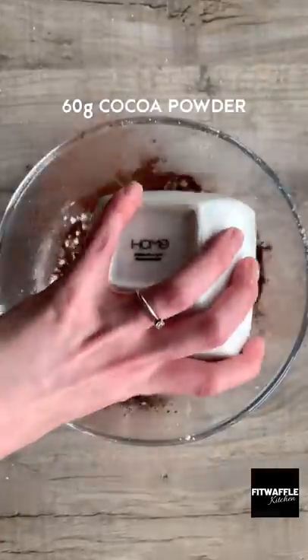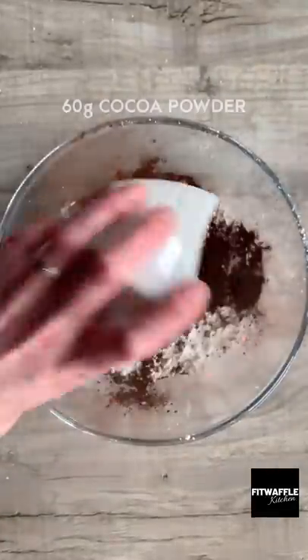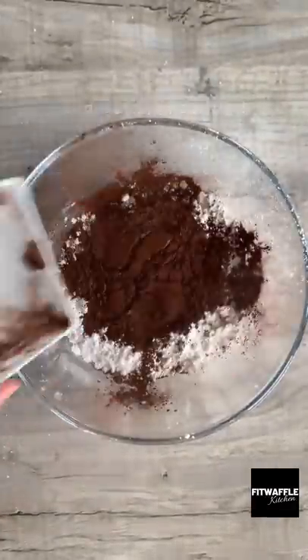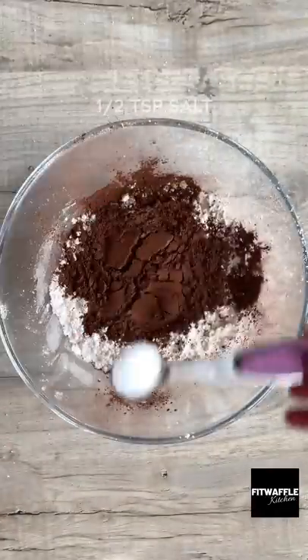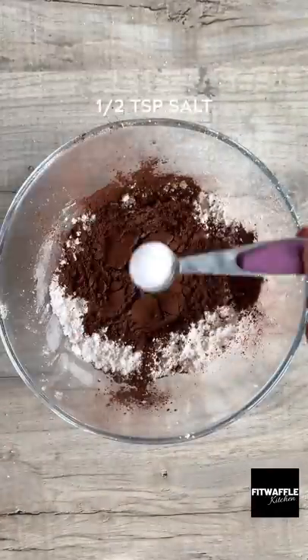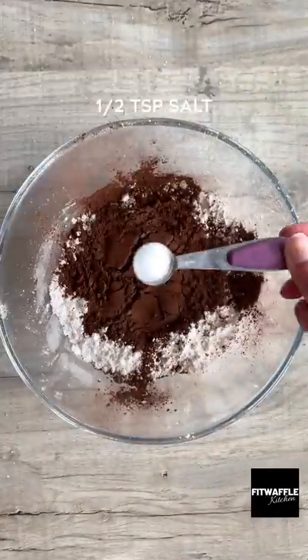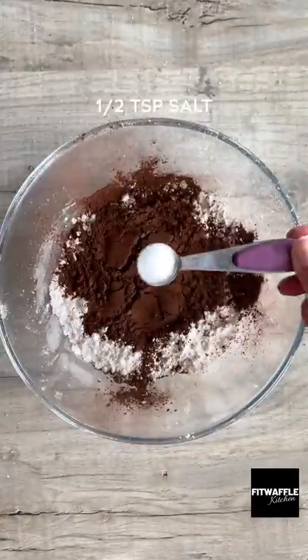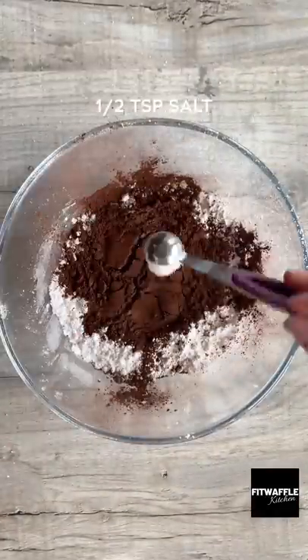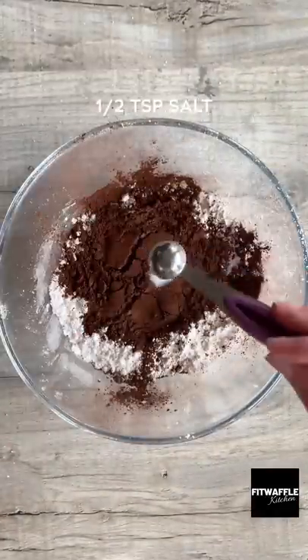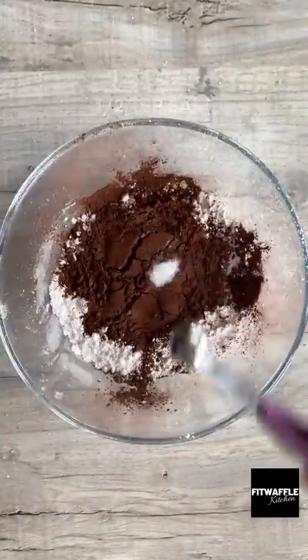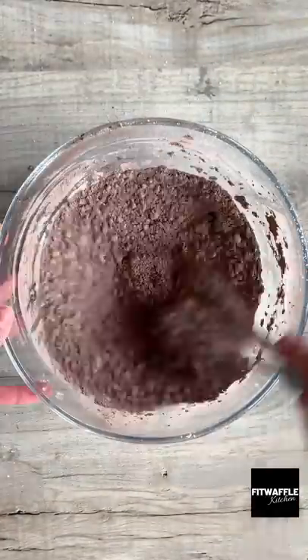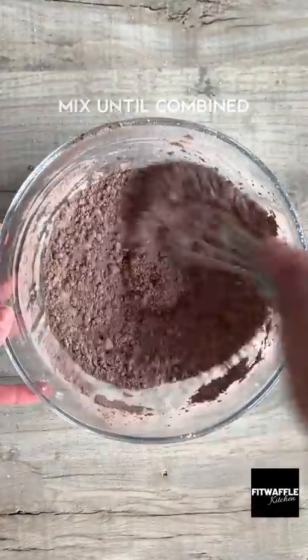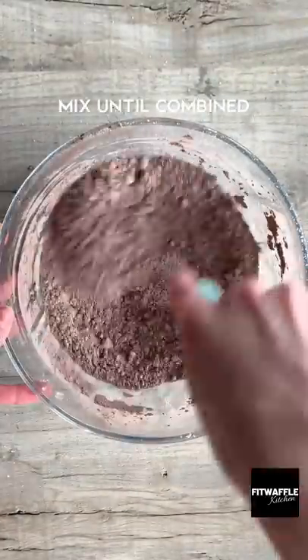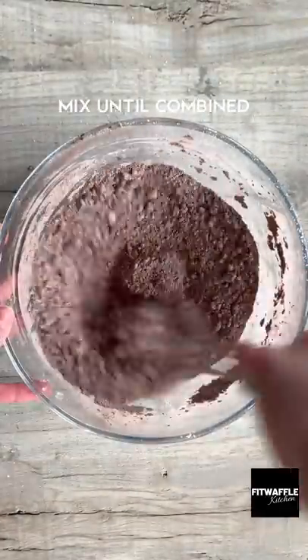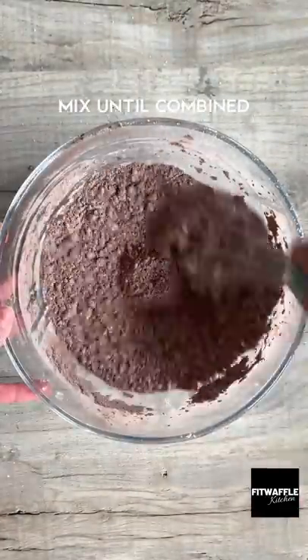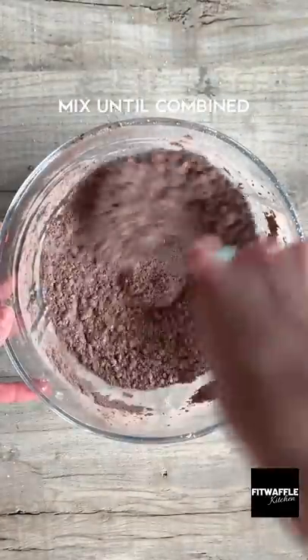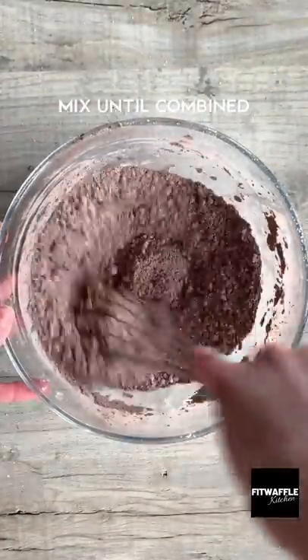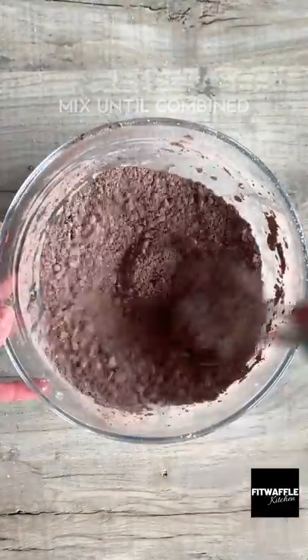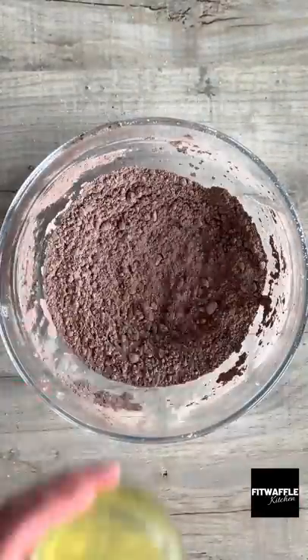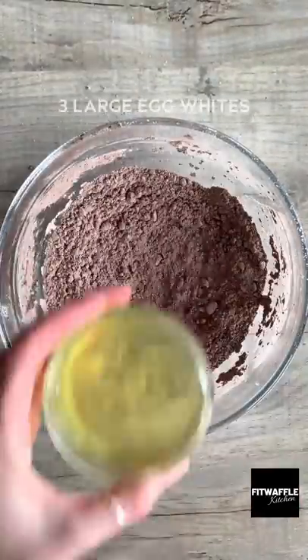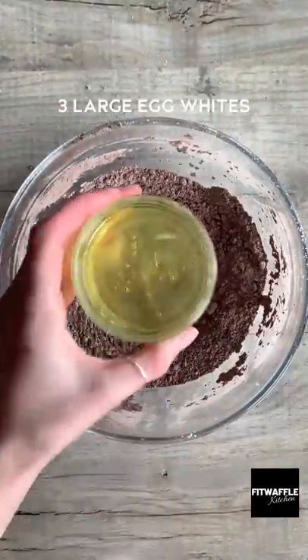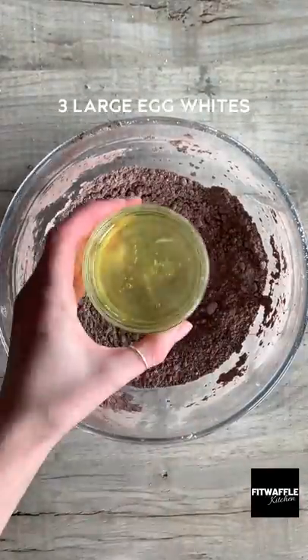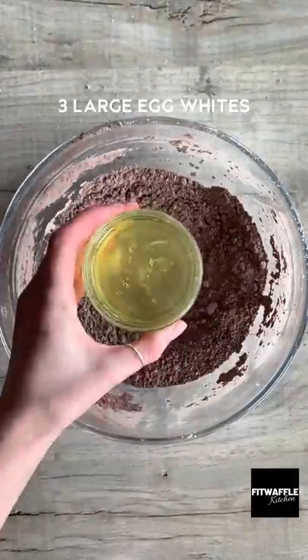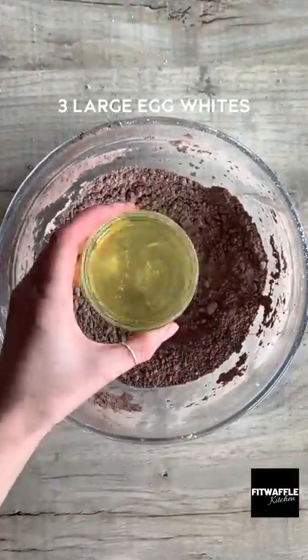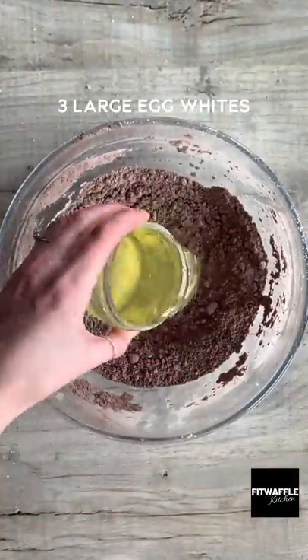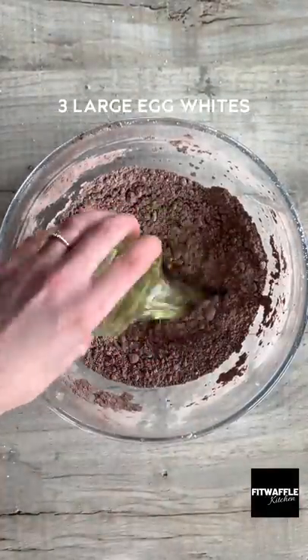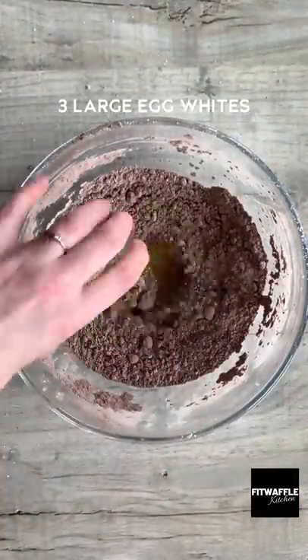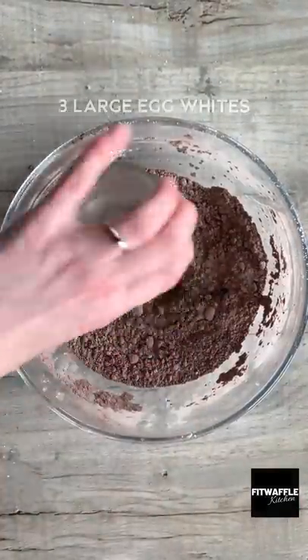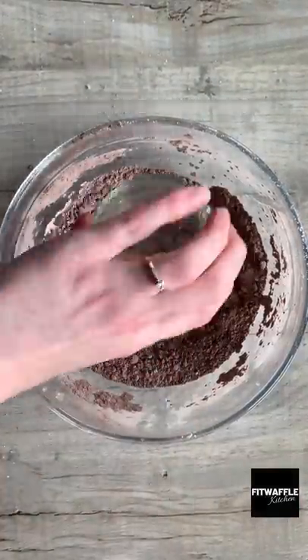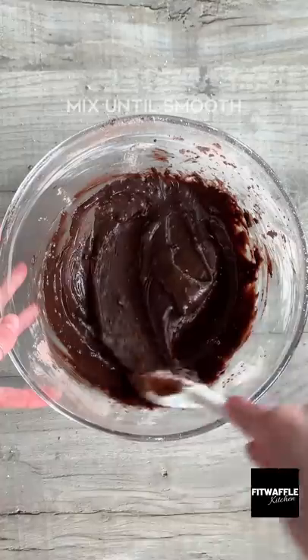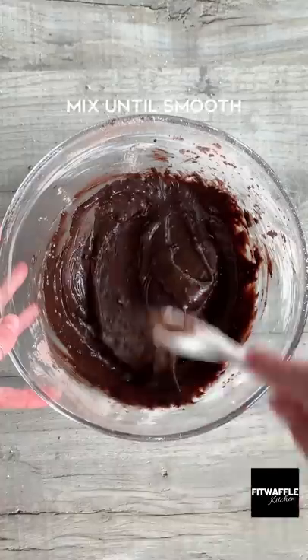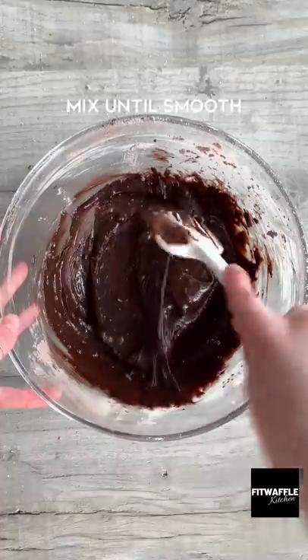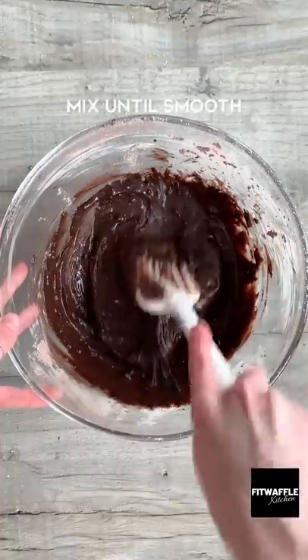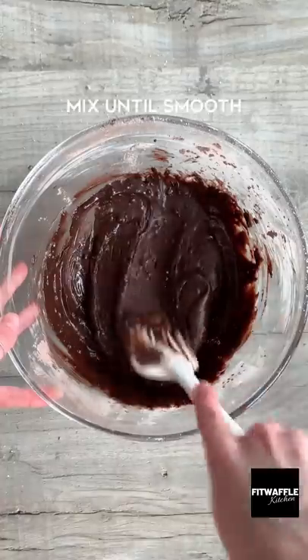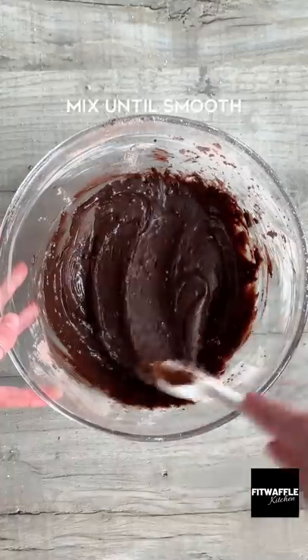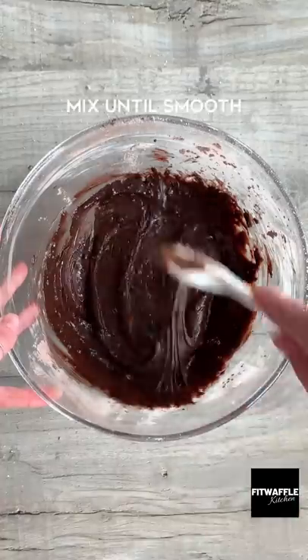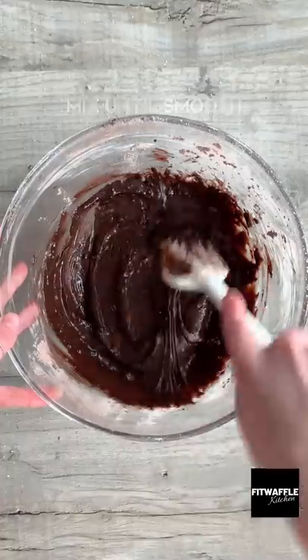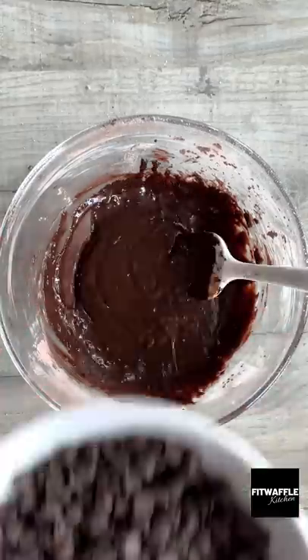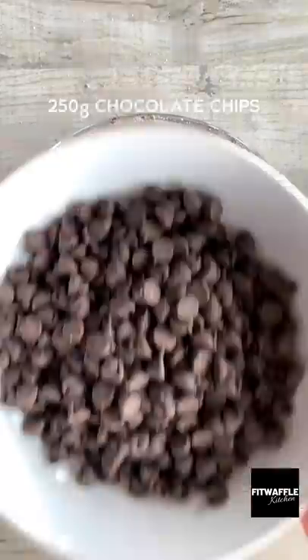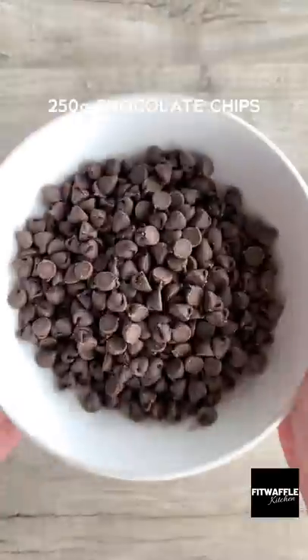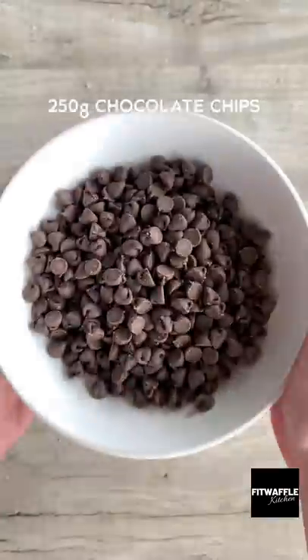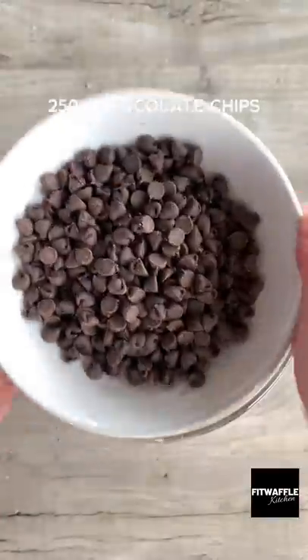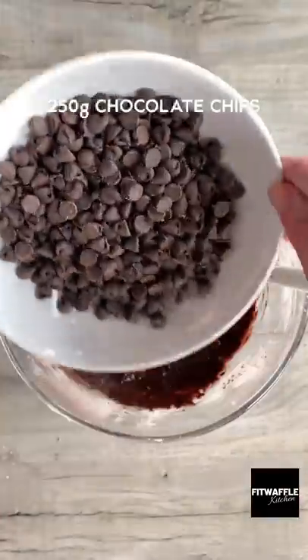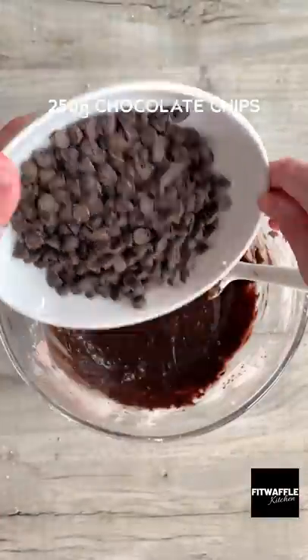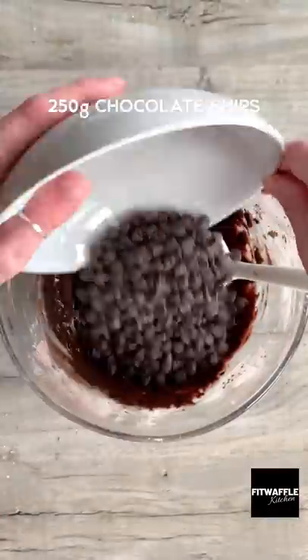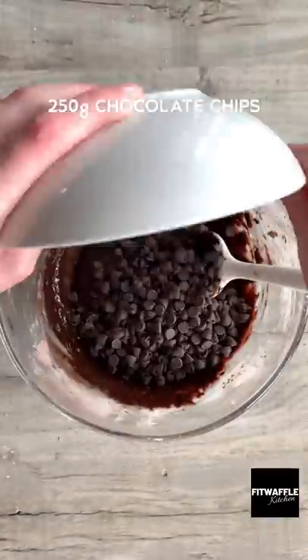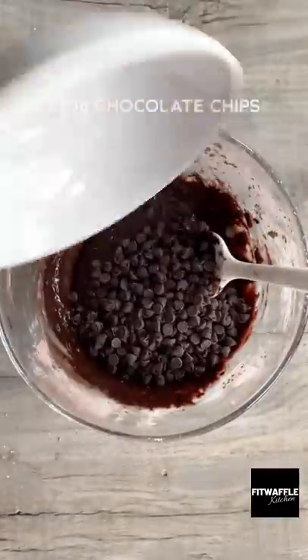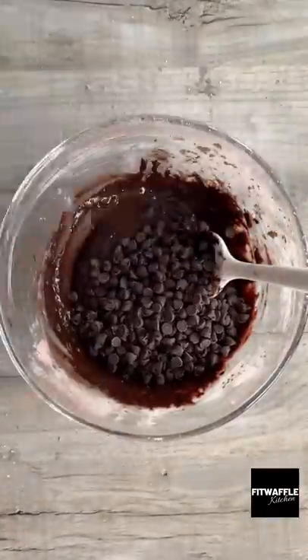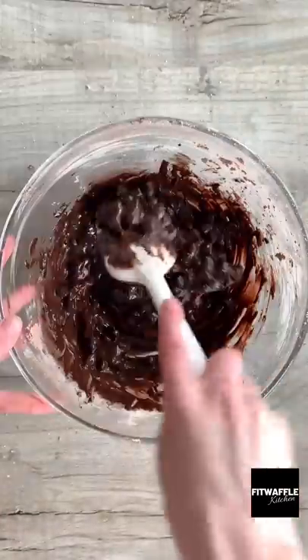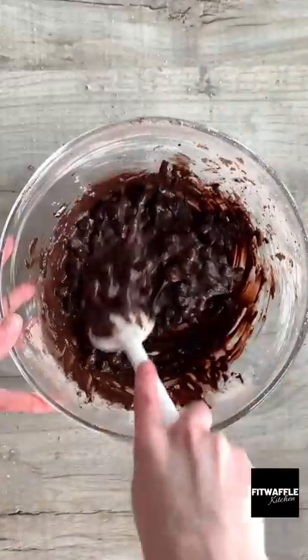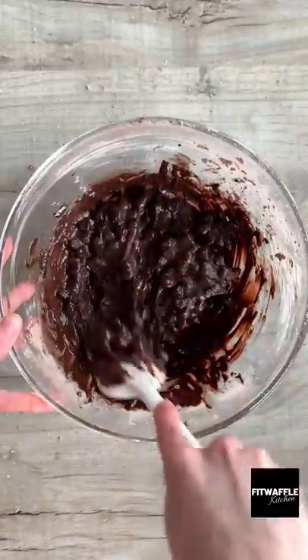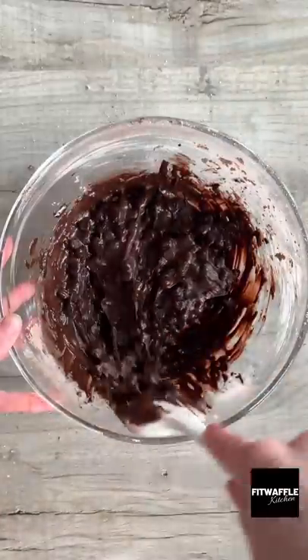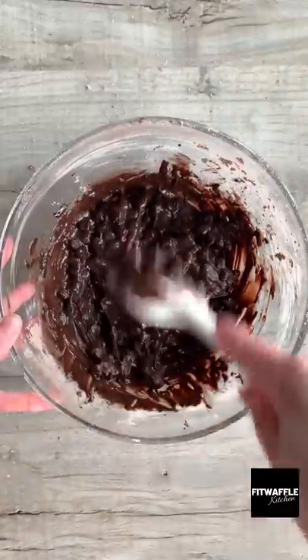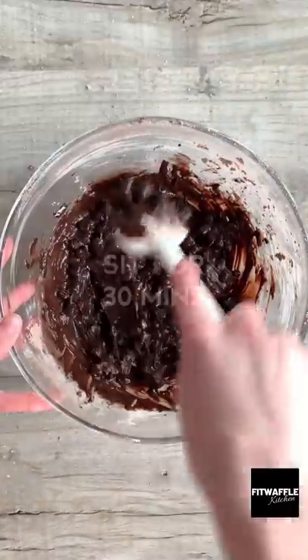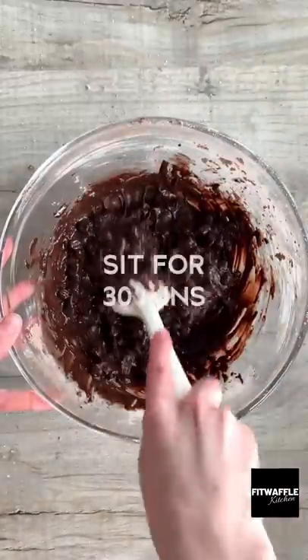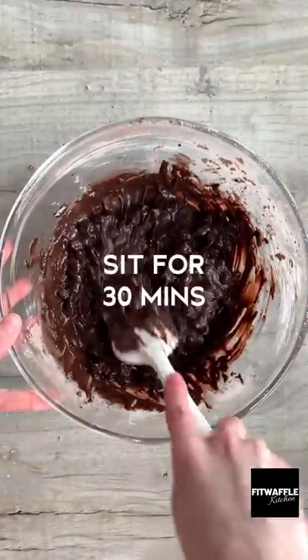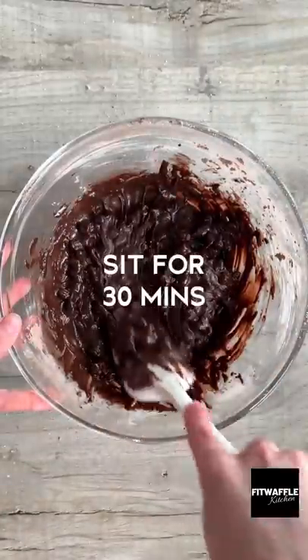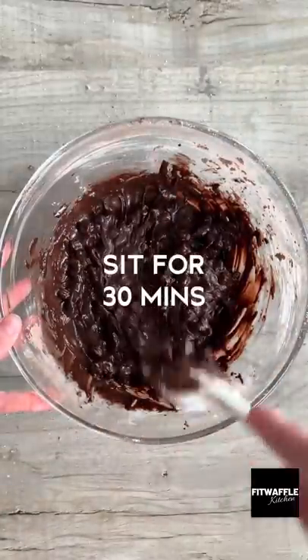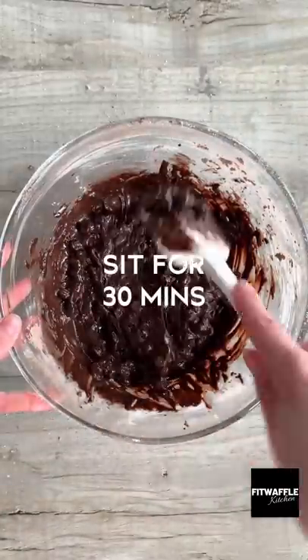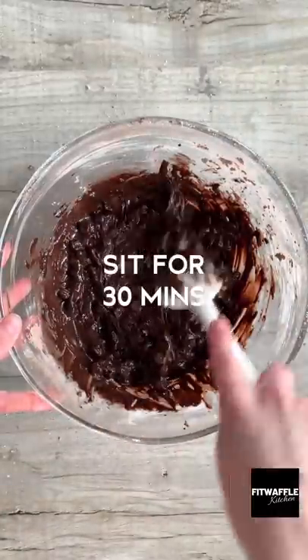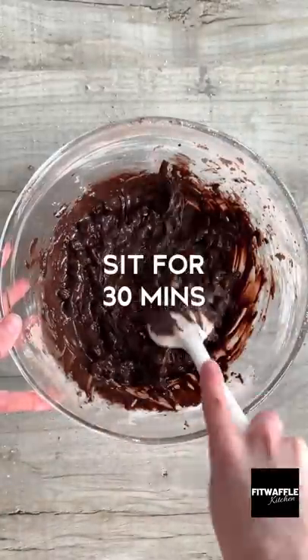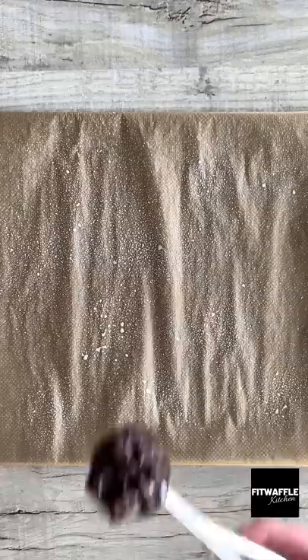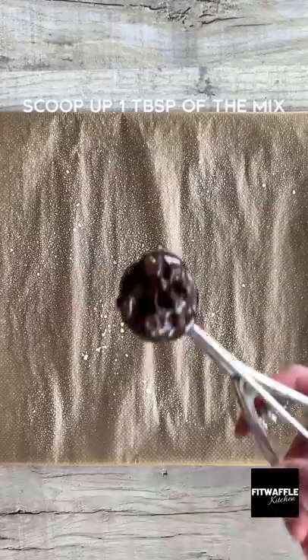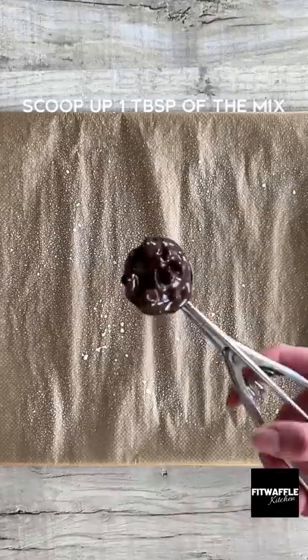Whisk together icing sugar, cocoa powder, and salt, then mix in three egg whites to form a thick batter. Fold in your chocolate chips, then leave the batter for 30 minutes.